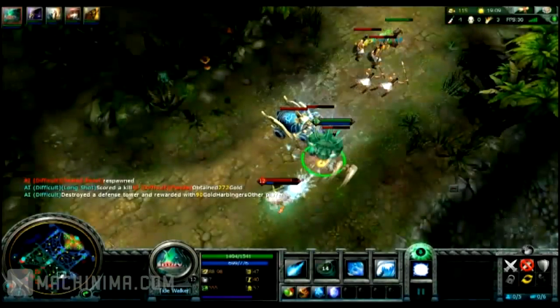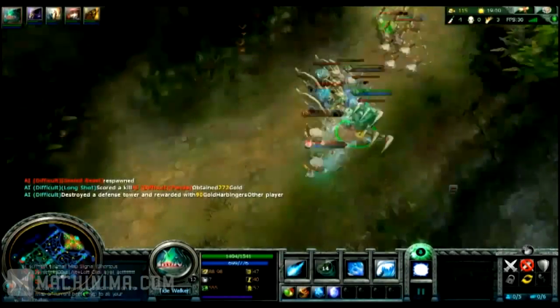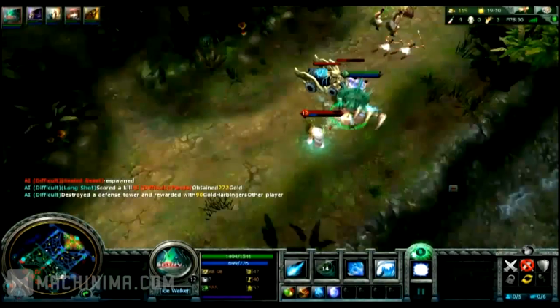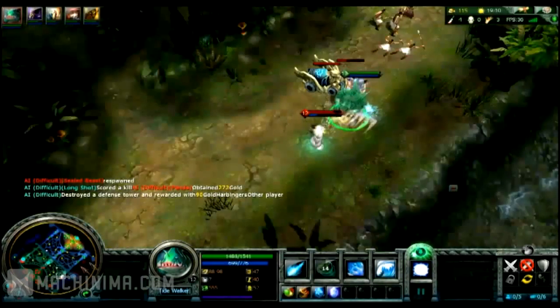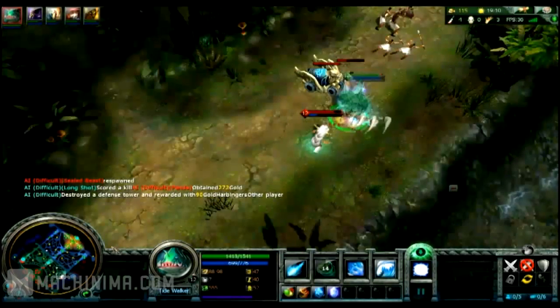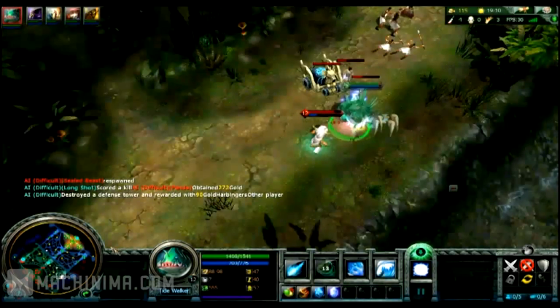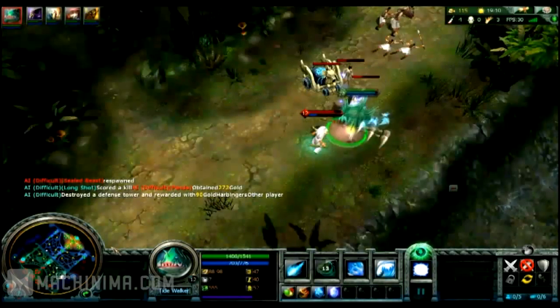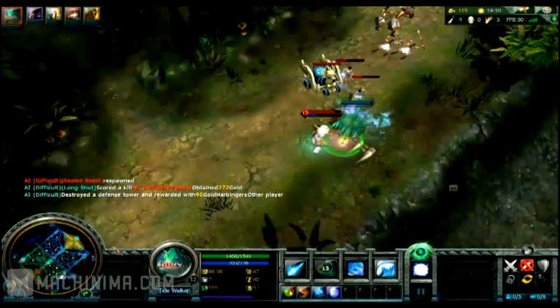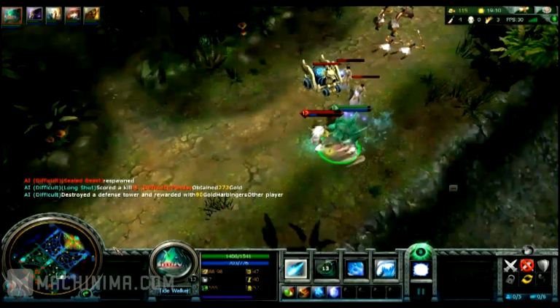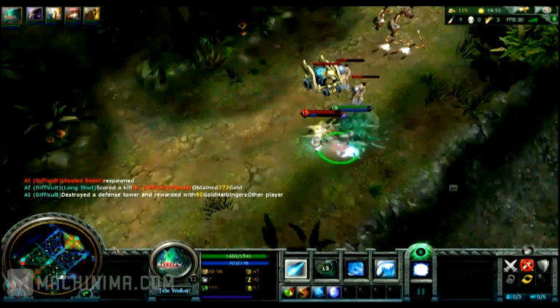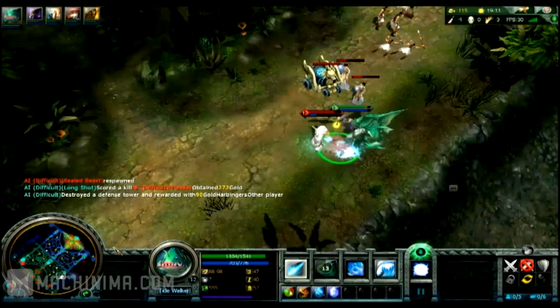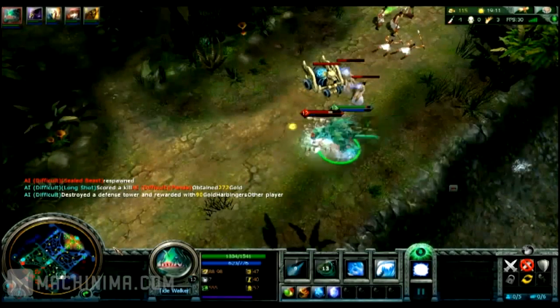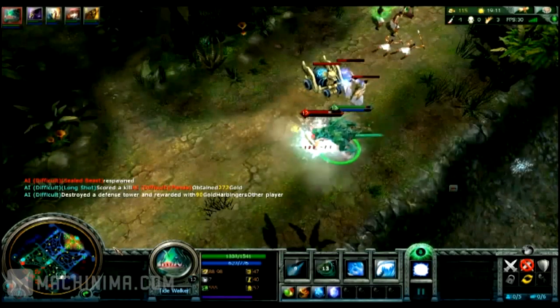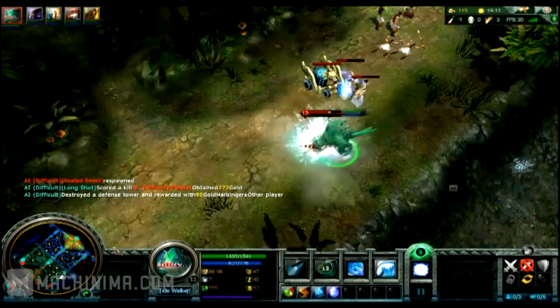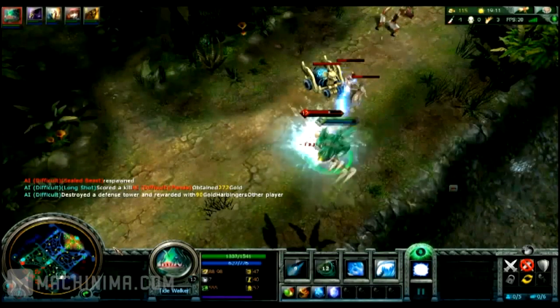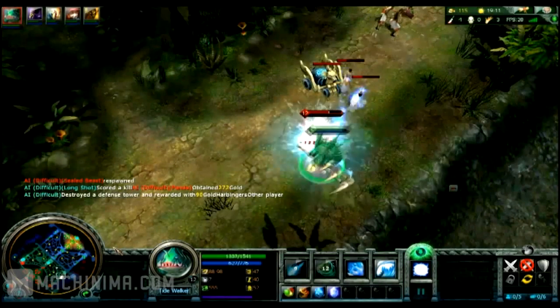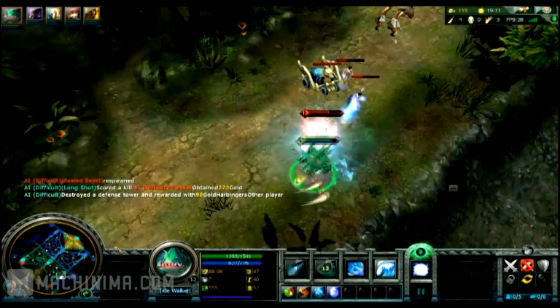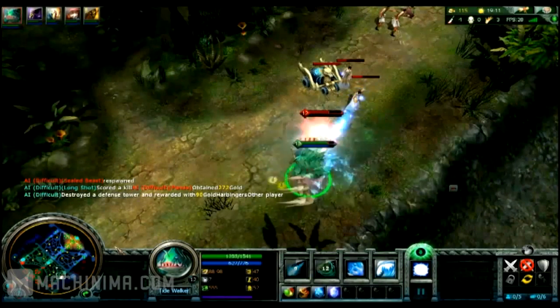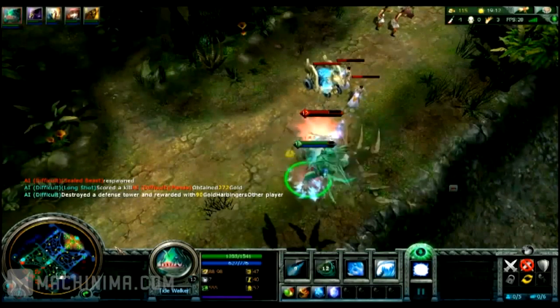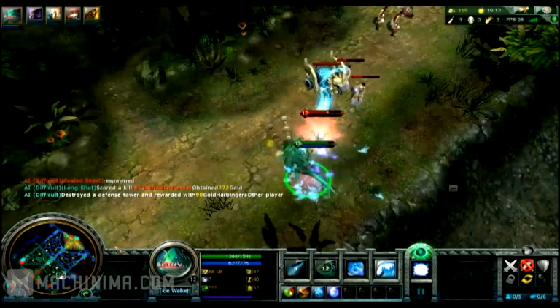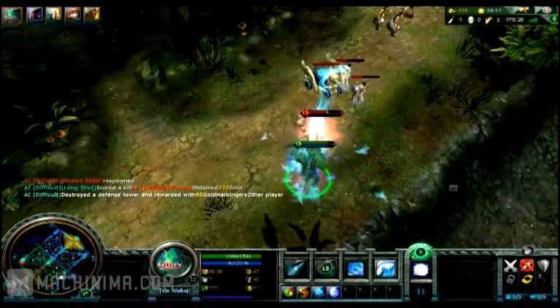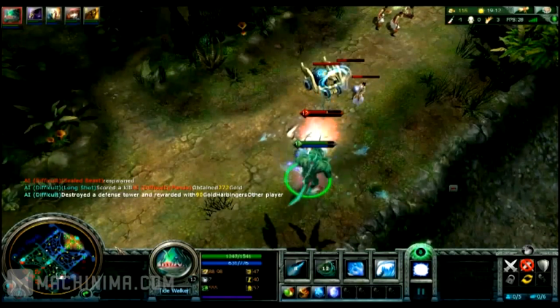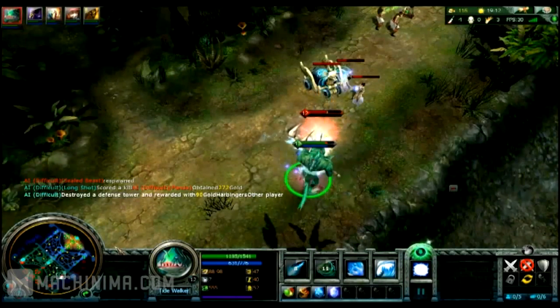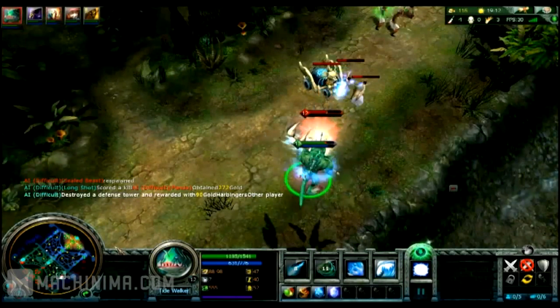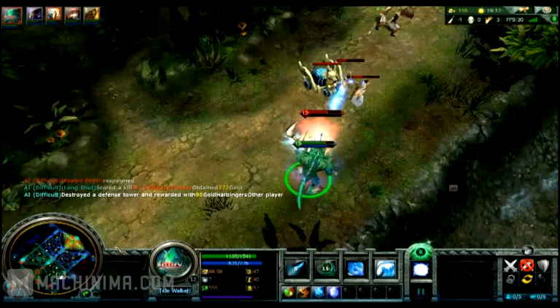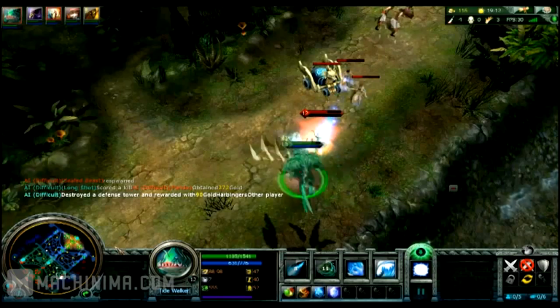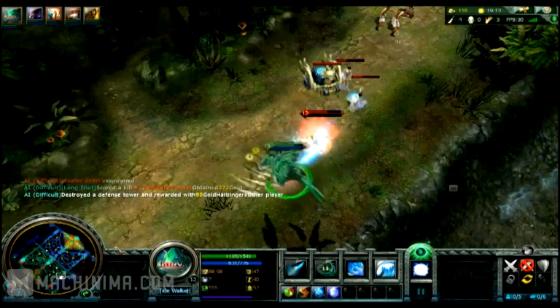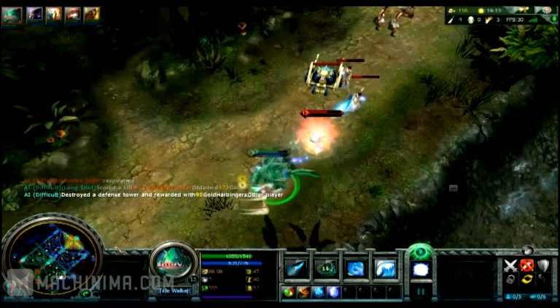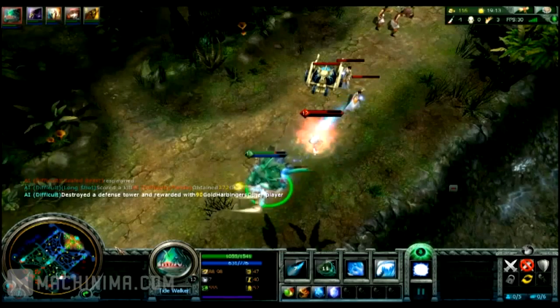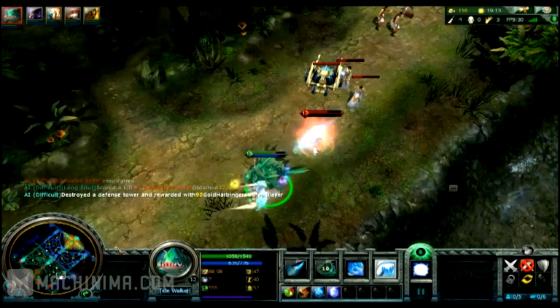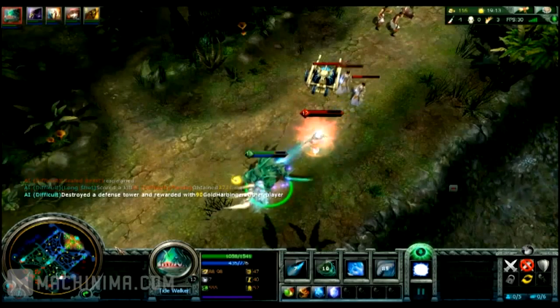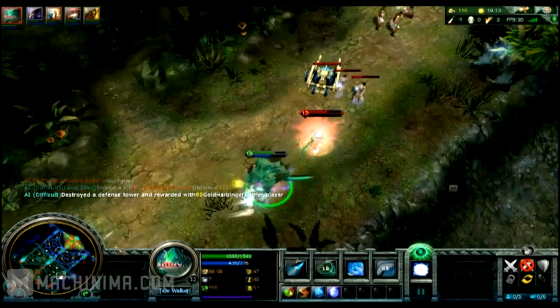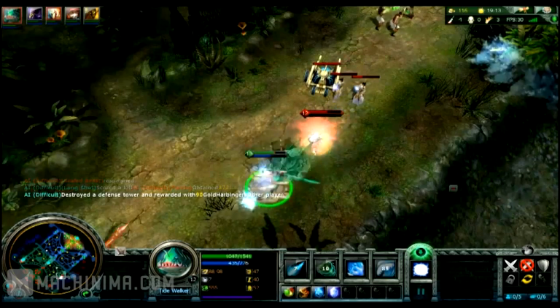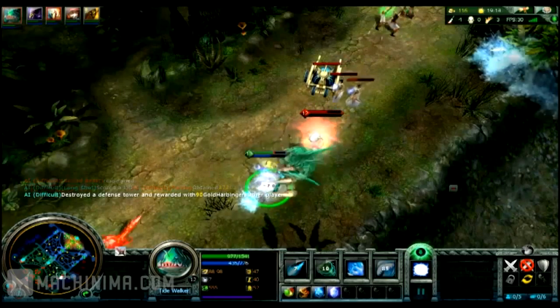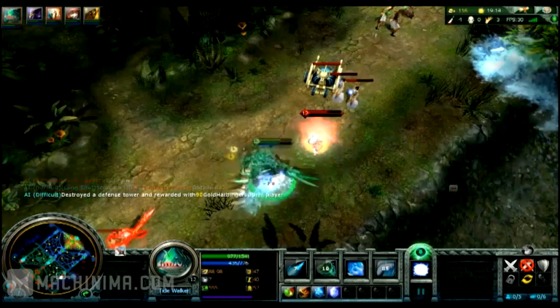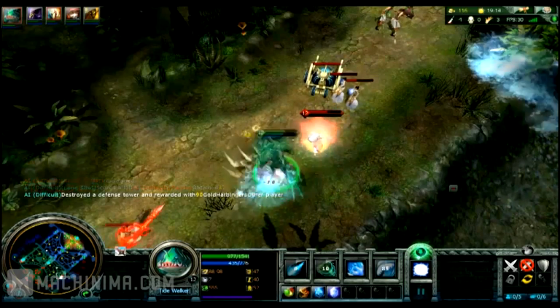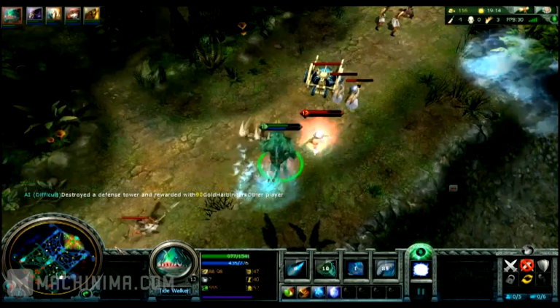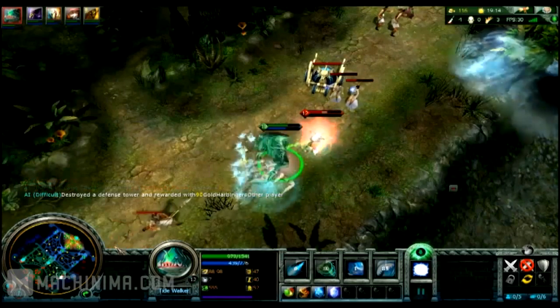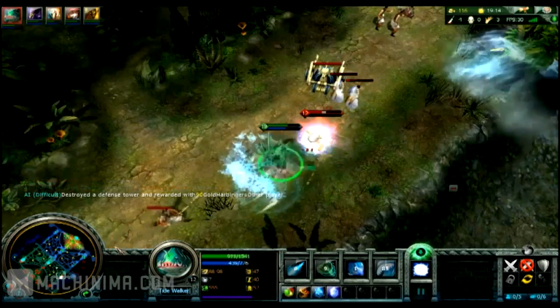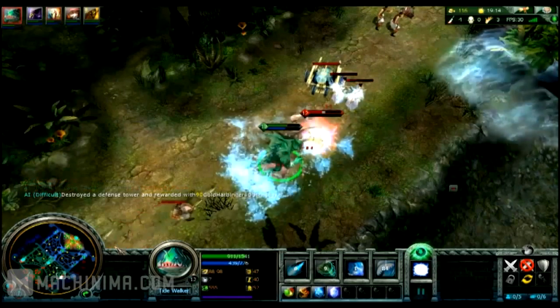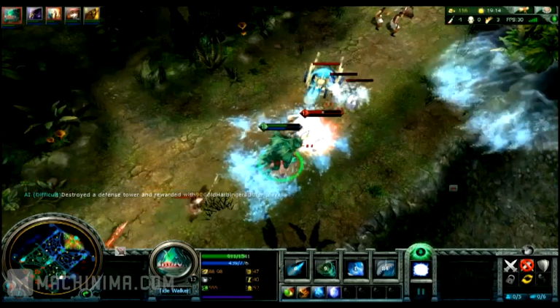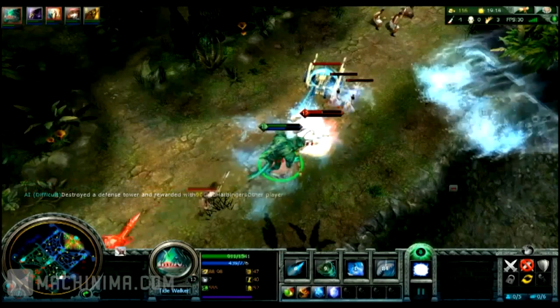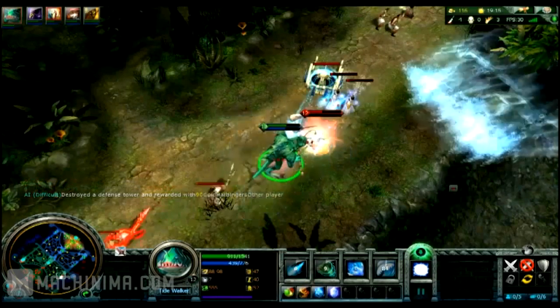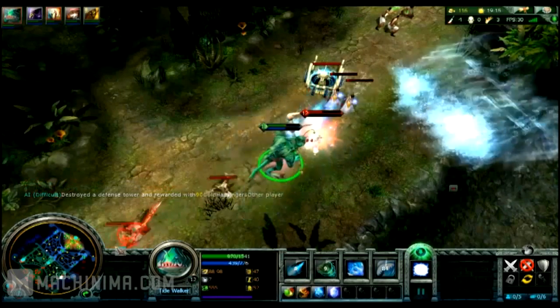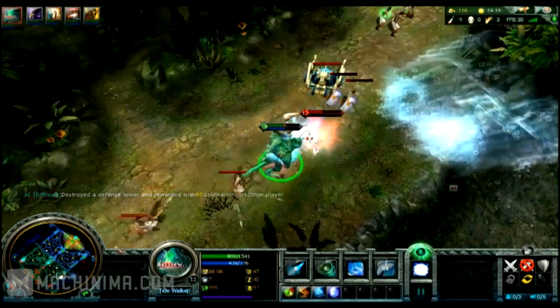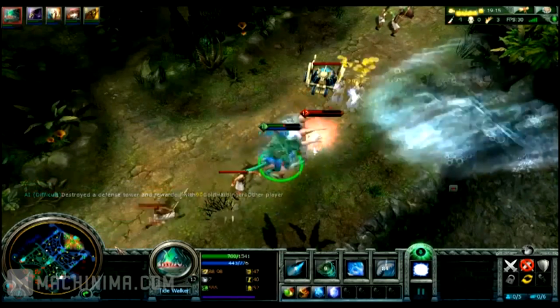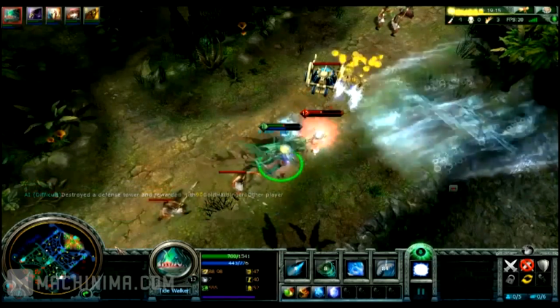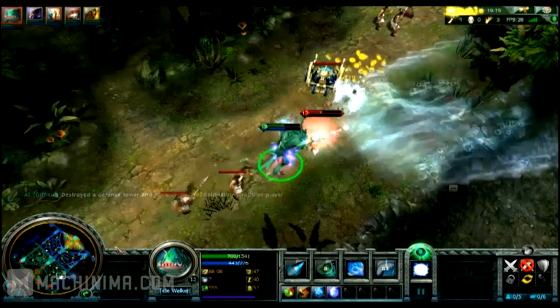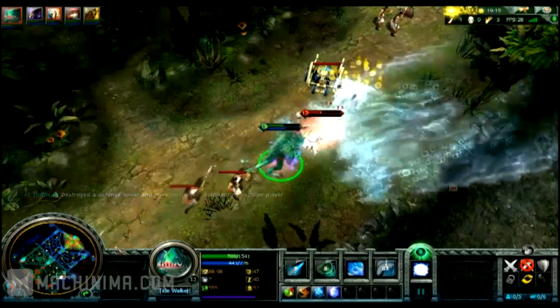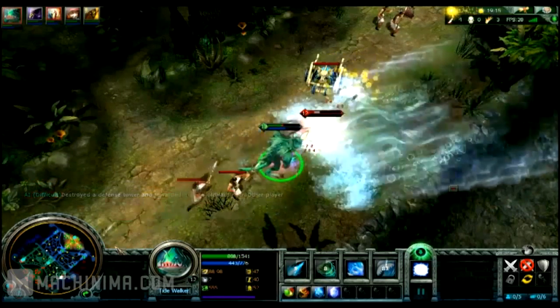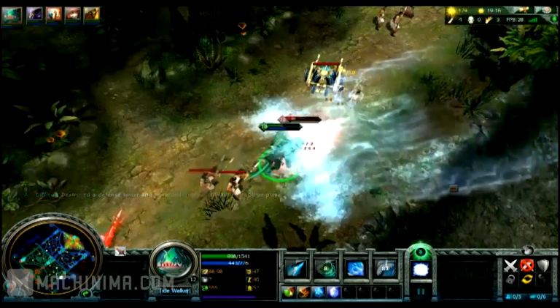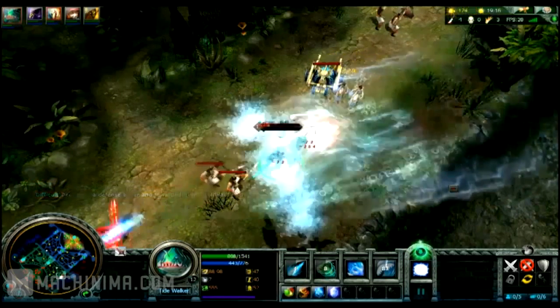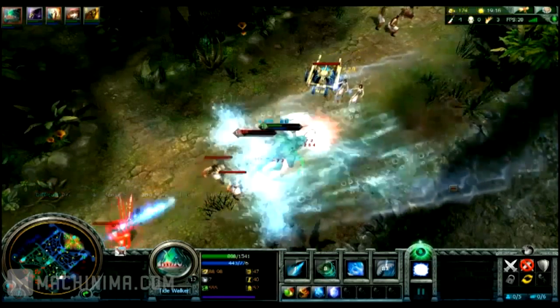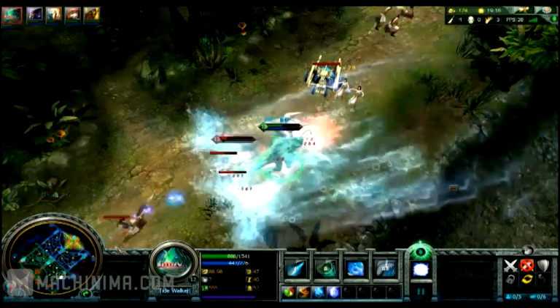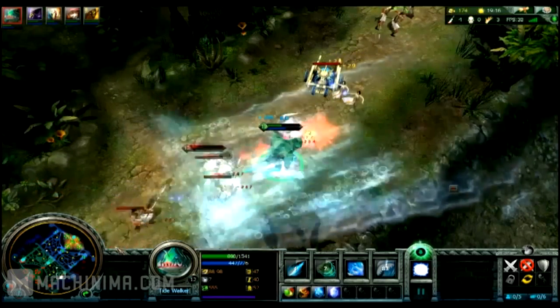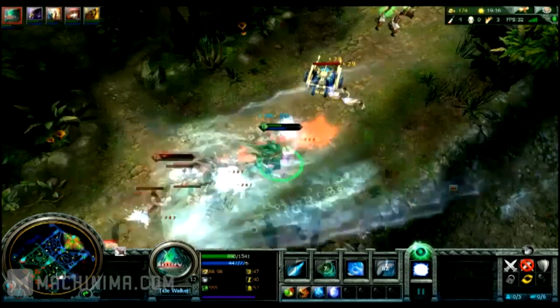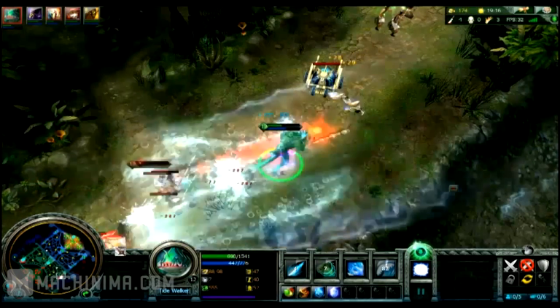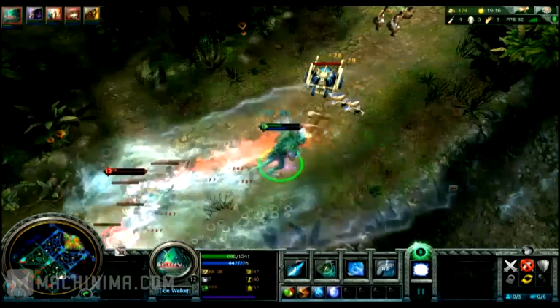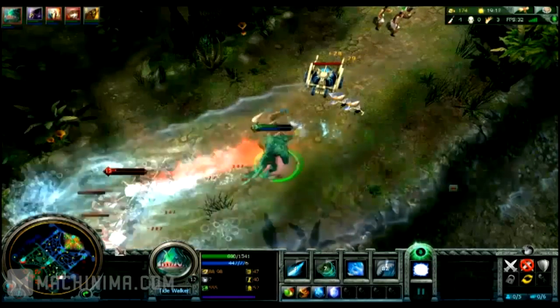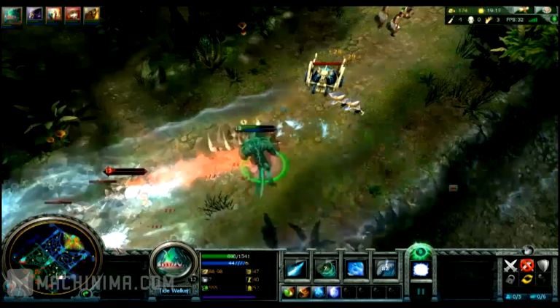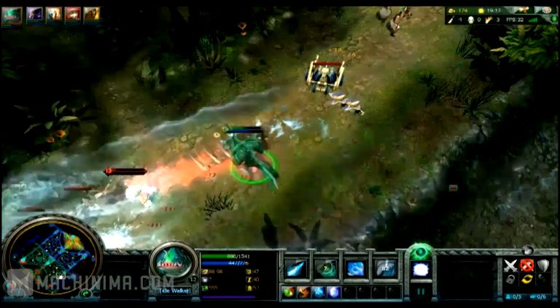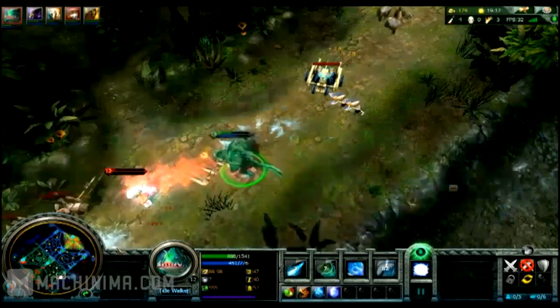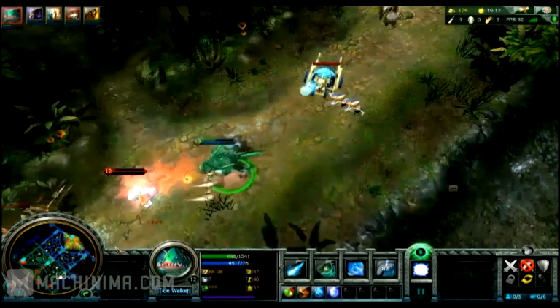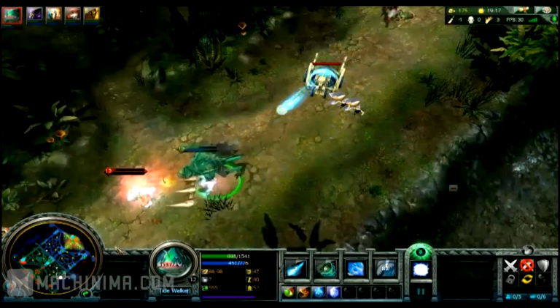My opponent can dish out wicked damage, but because of when I use my ultimate, I not only do significant damage — I stop them from attacking long enough to give me the advantage.